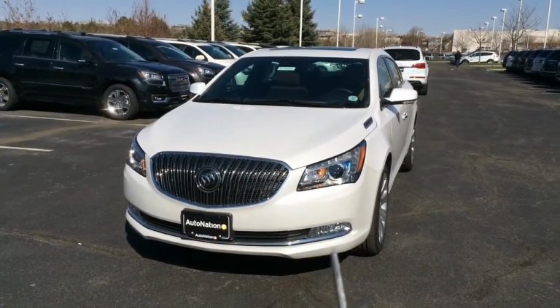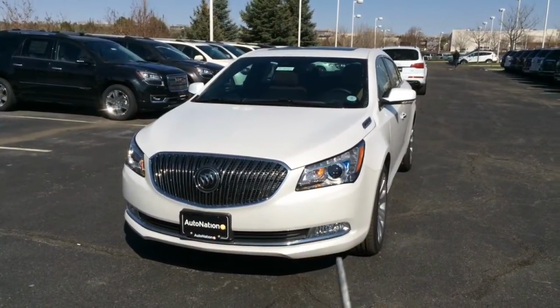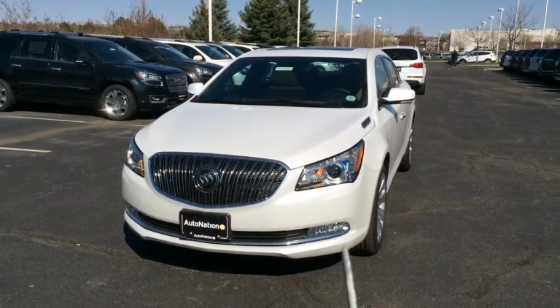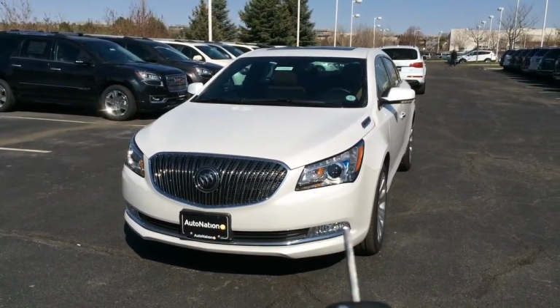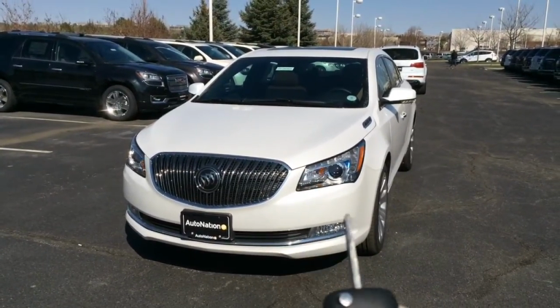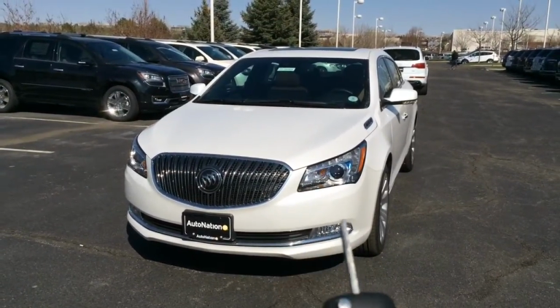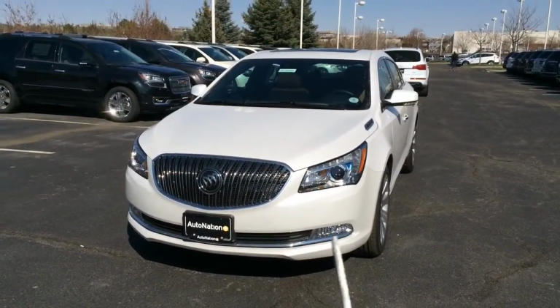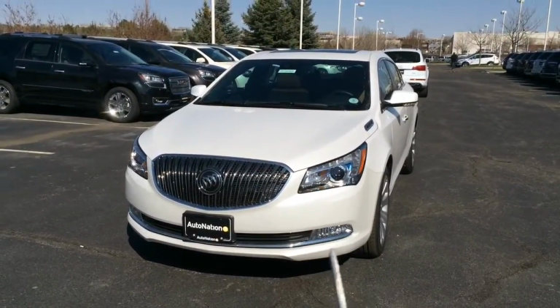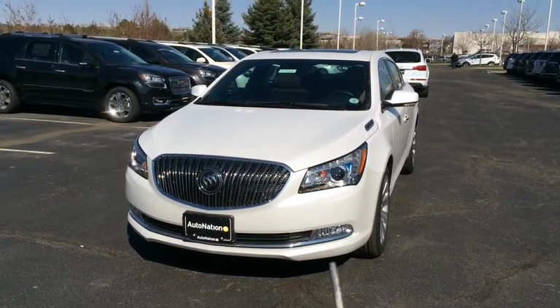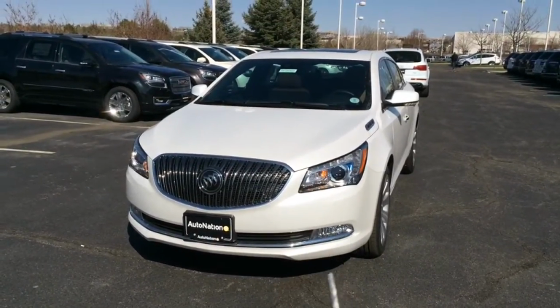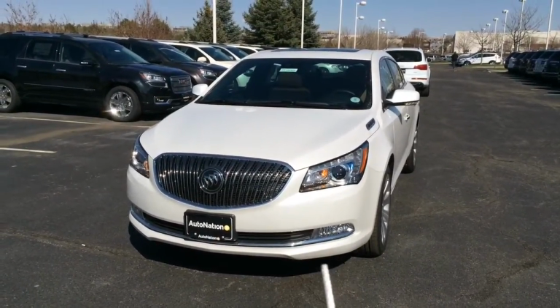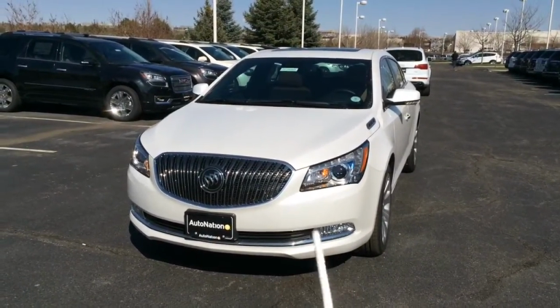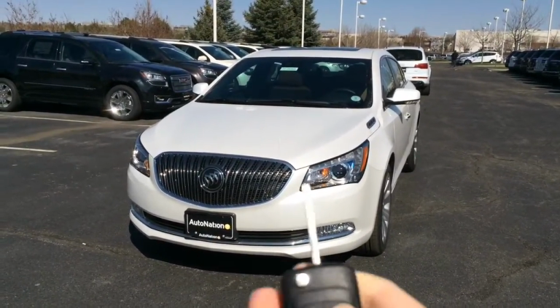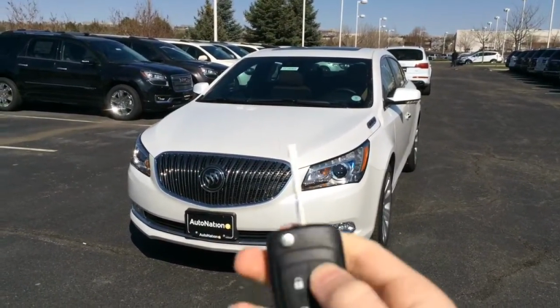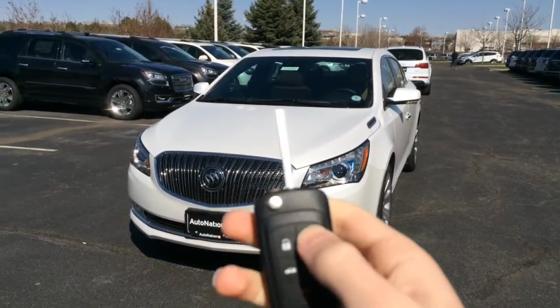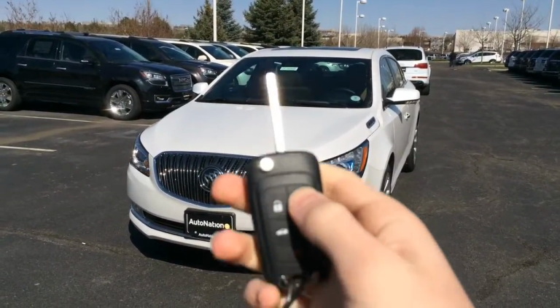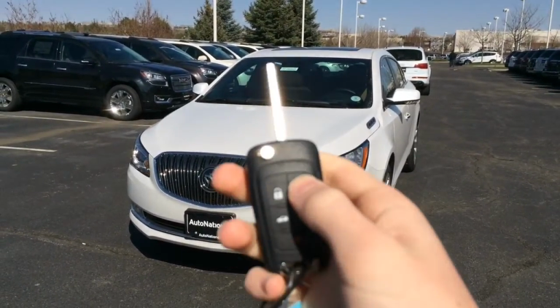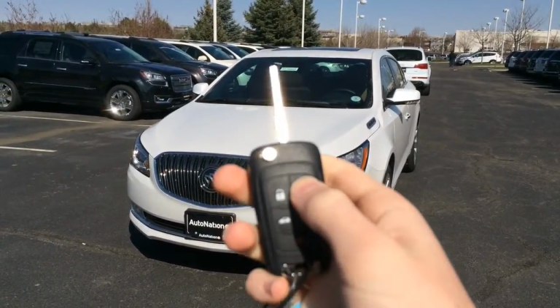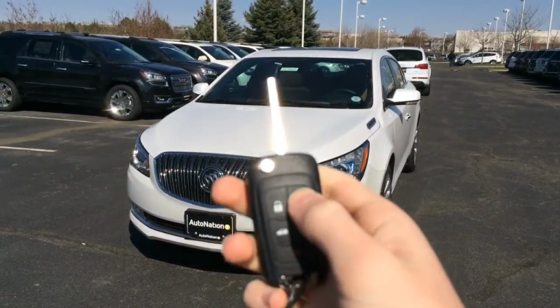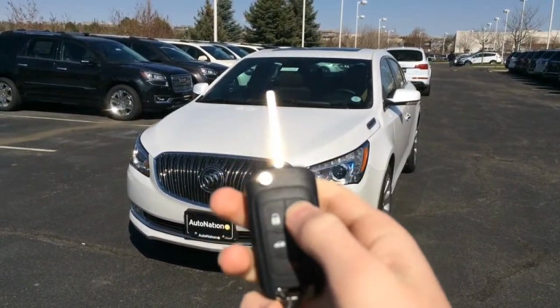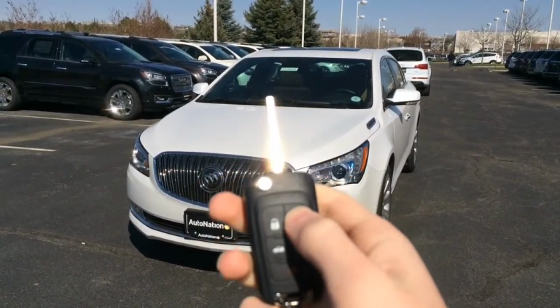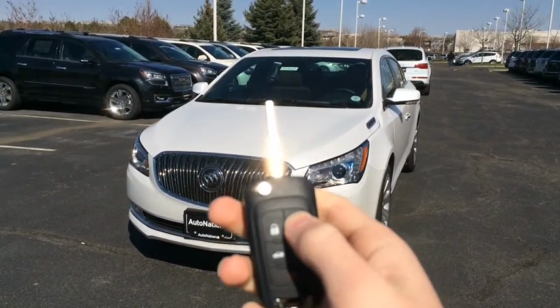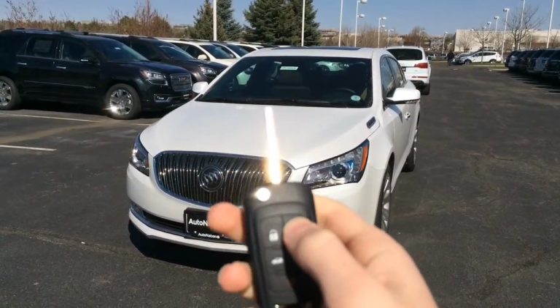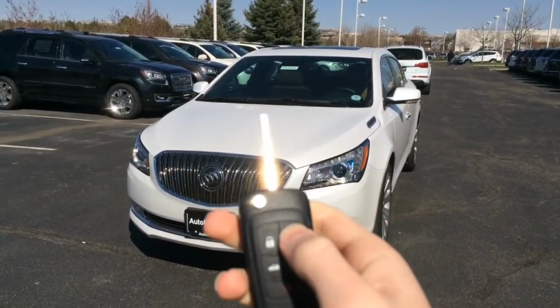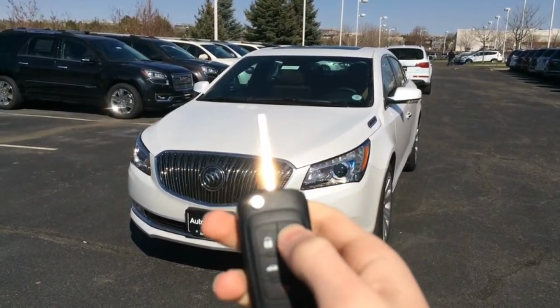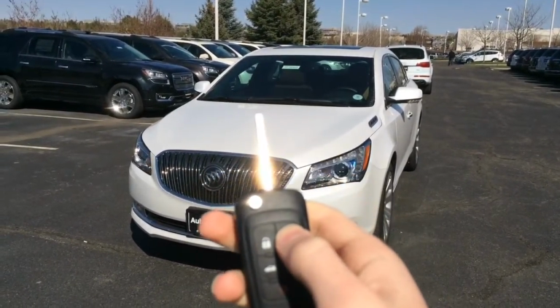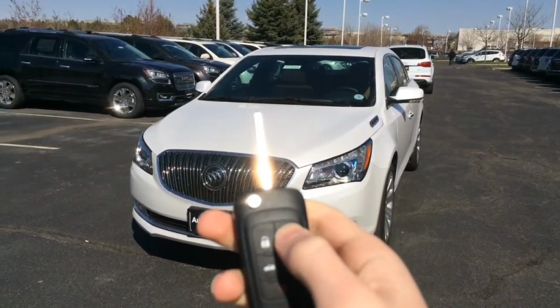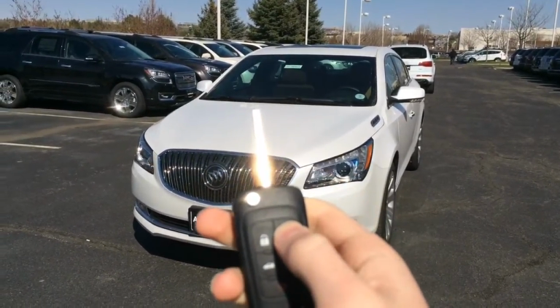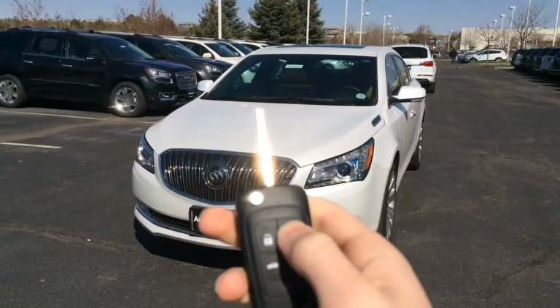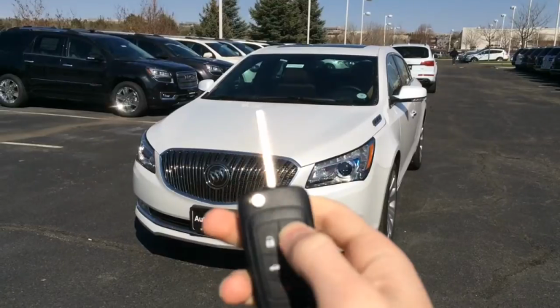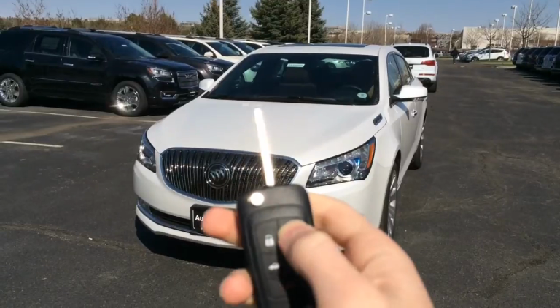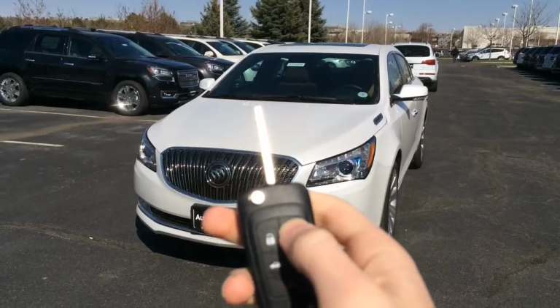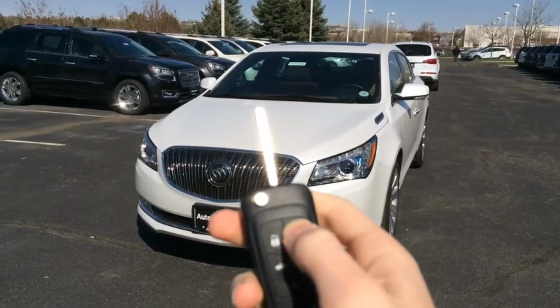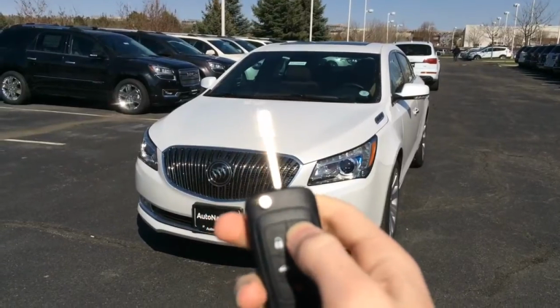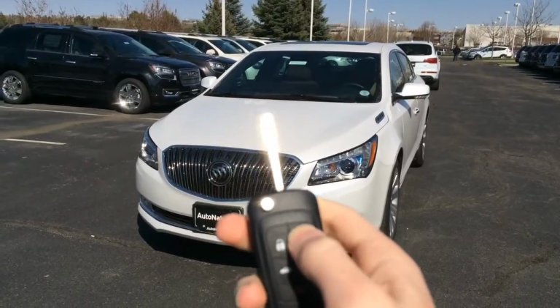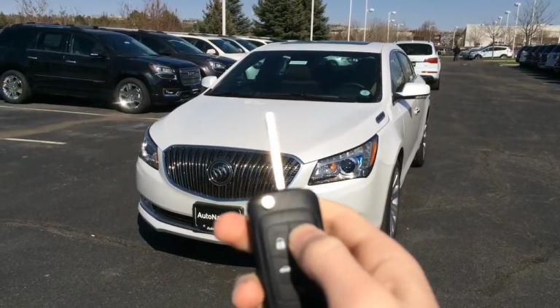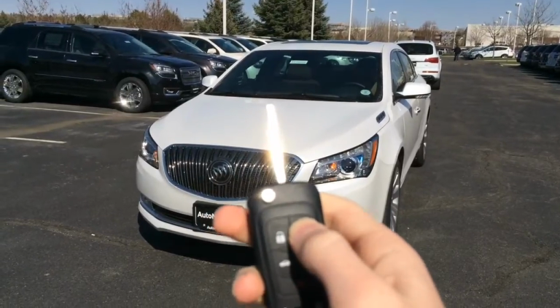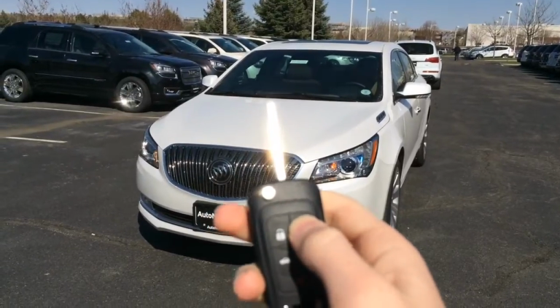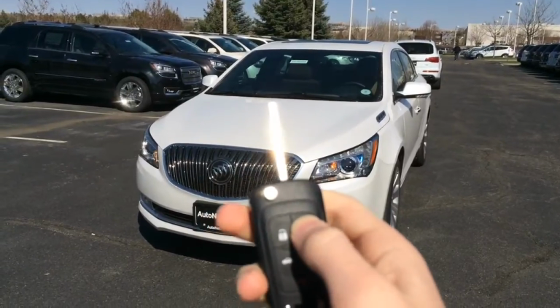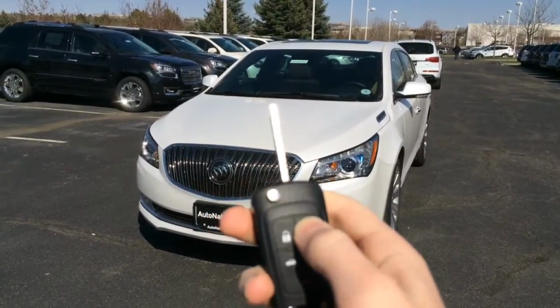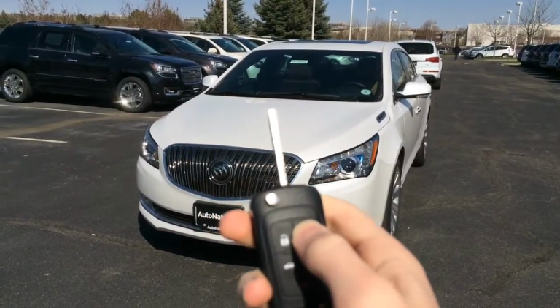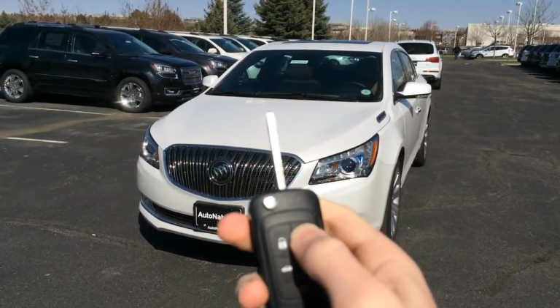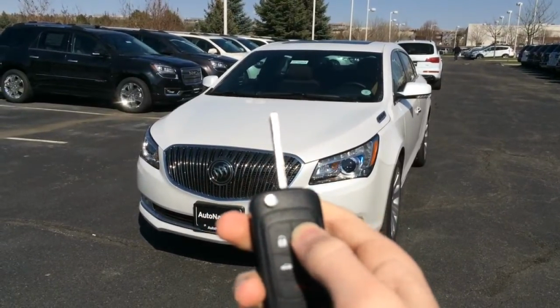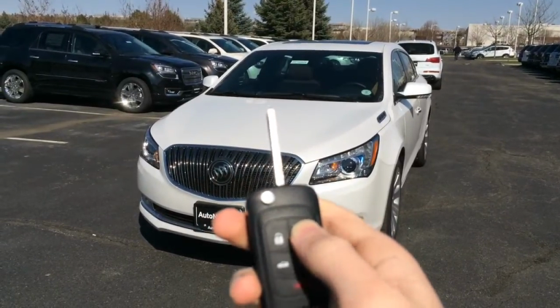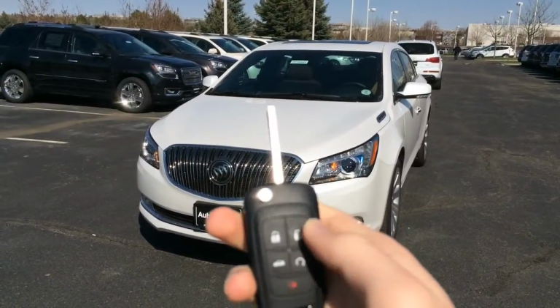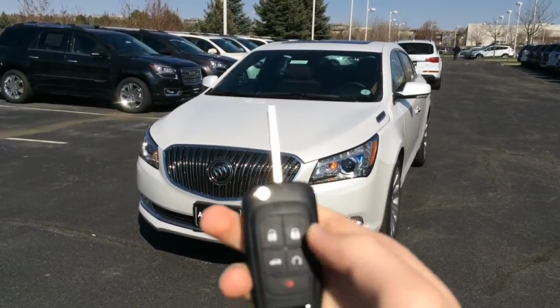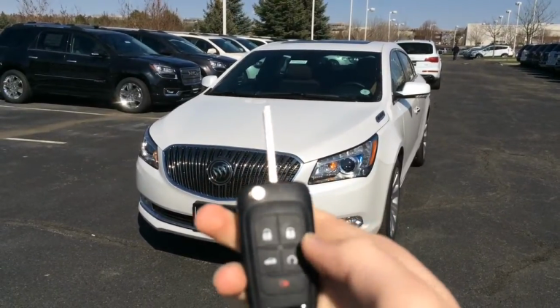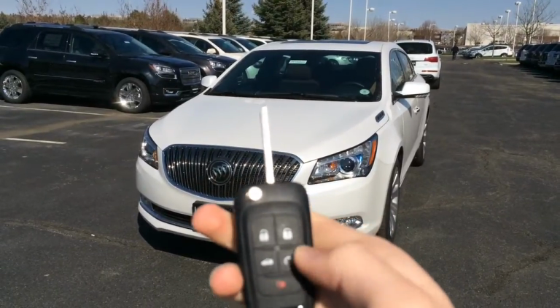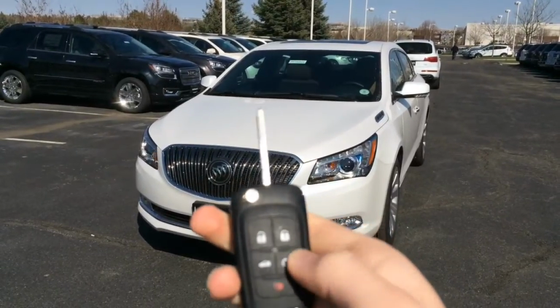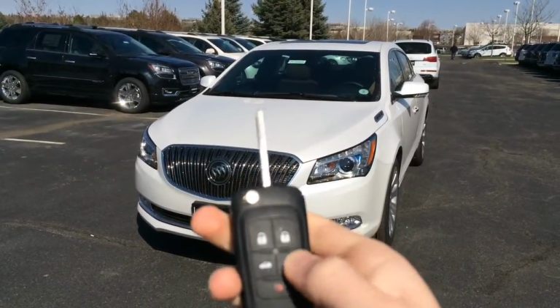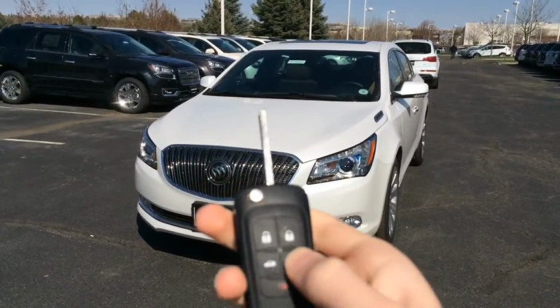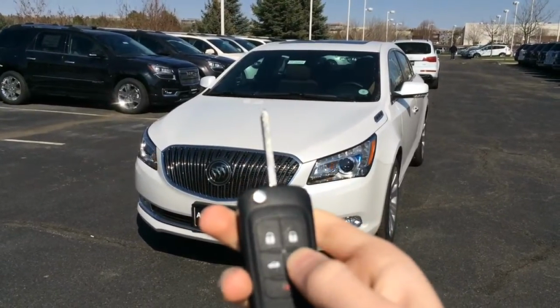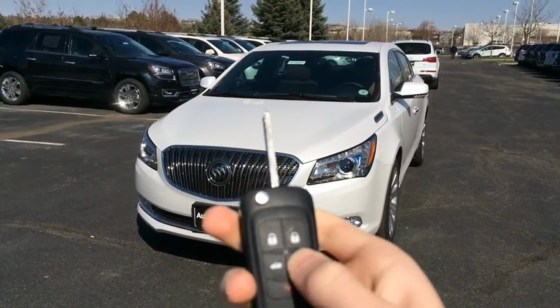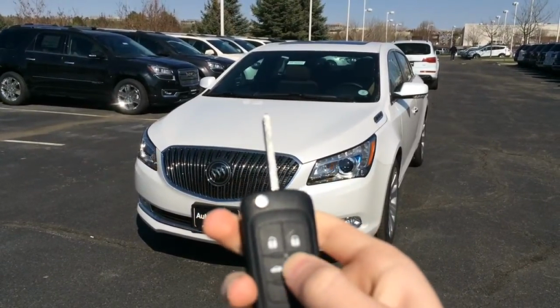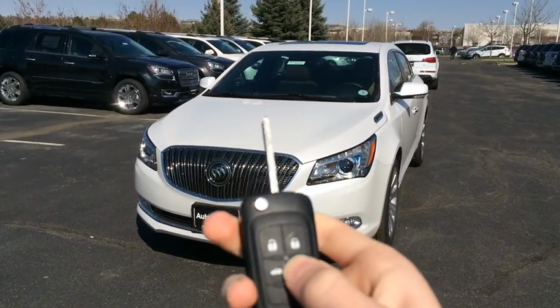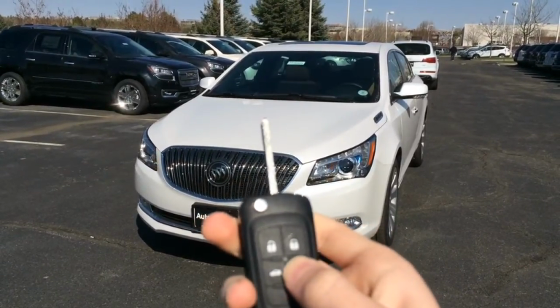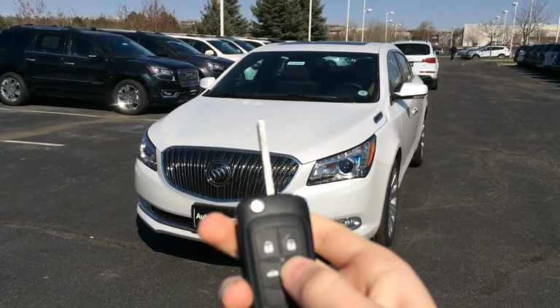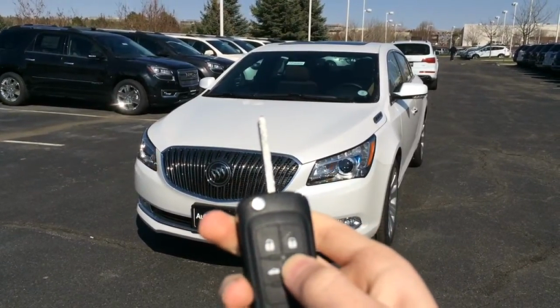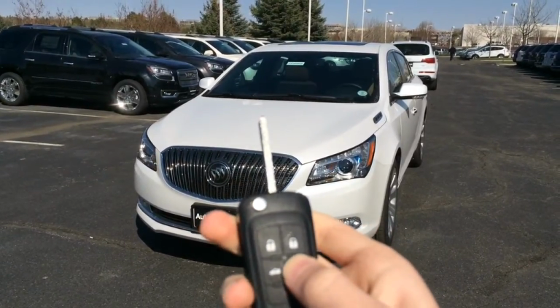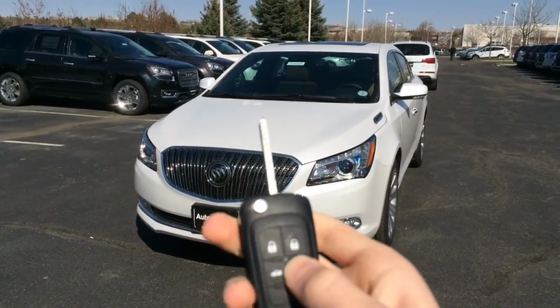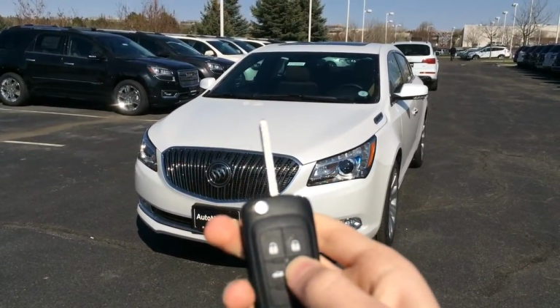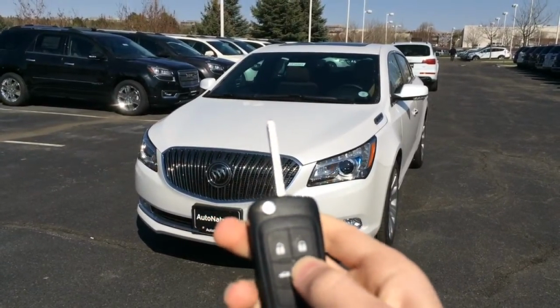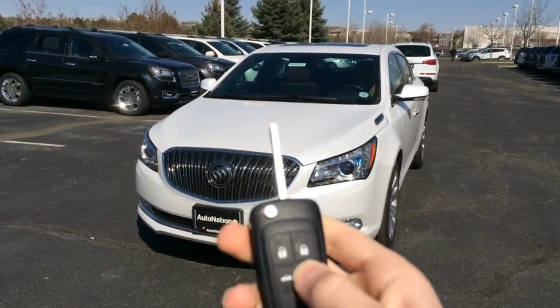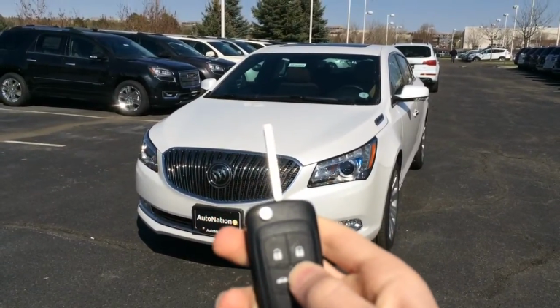It also comes with a remote start. Just click lock twice, then hold this button down for two seconds.